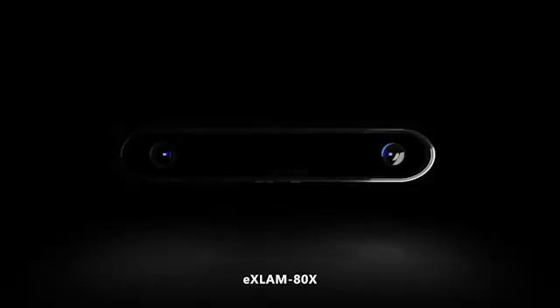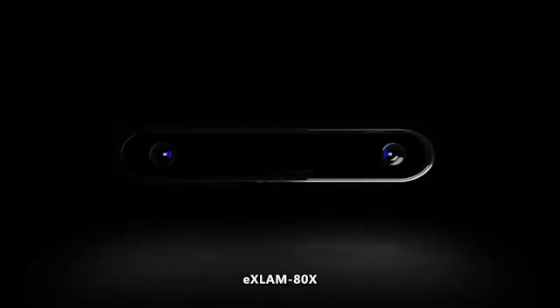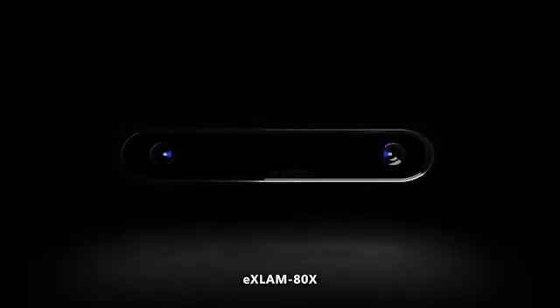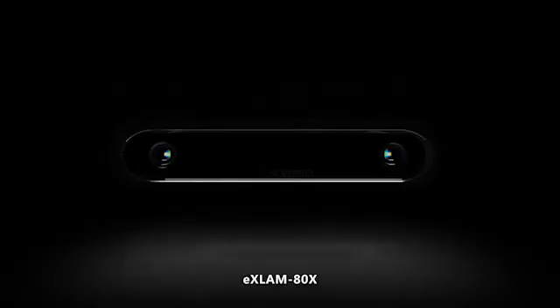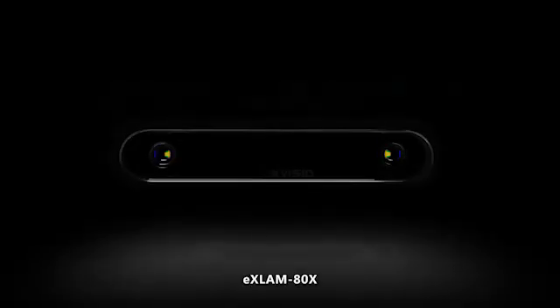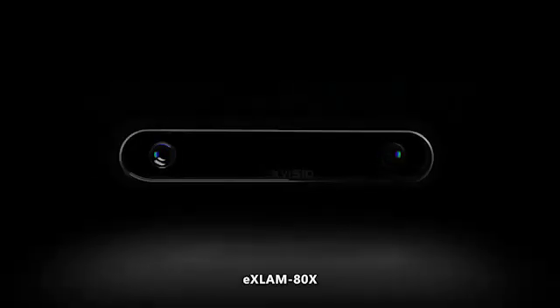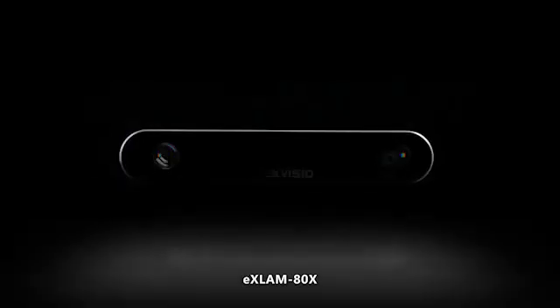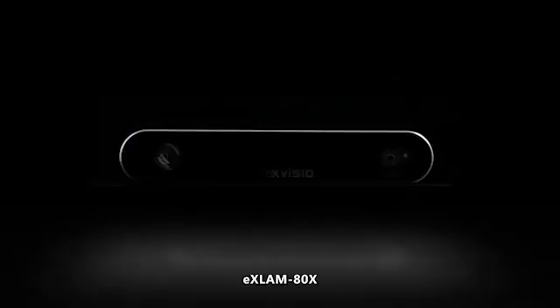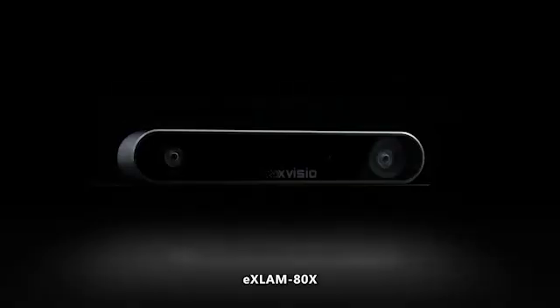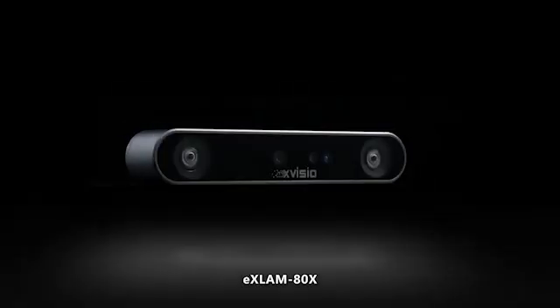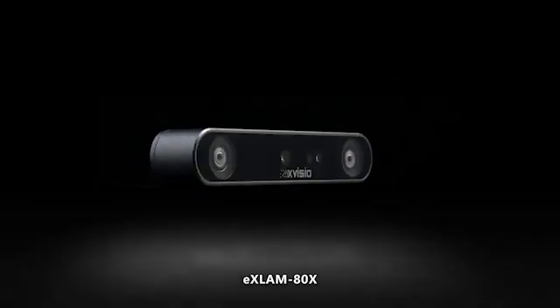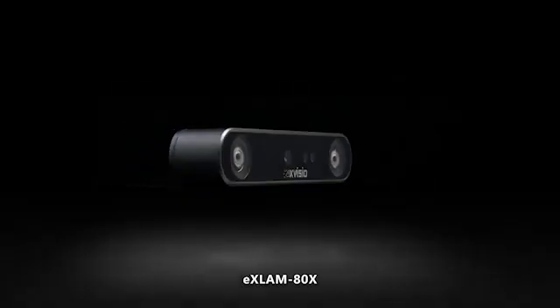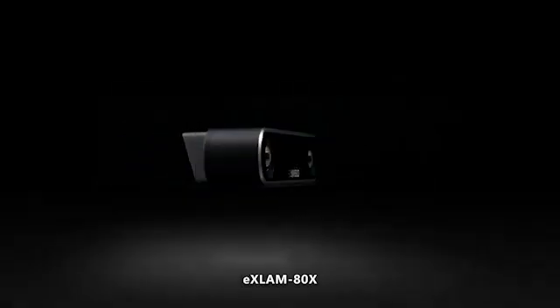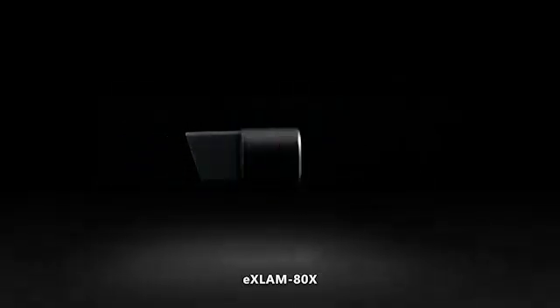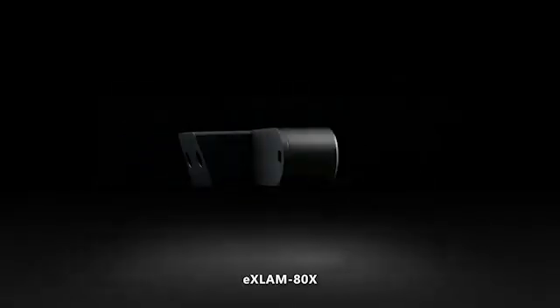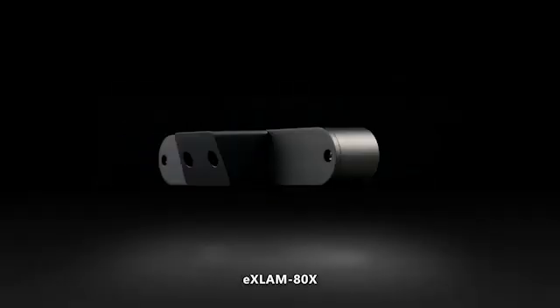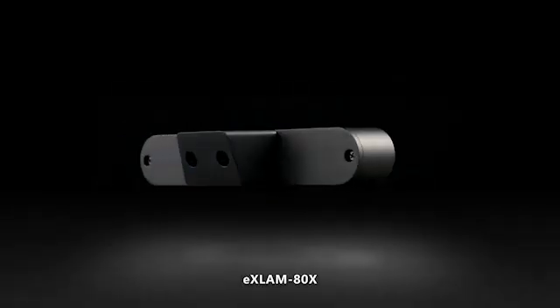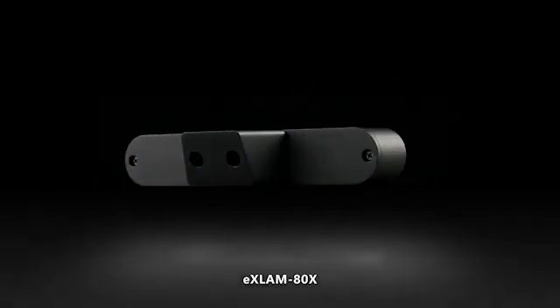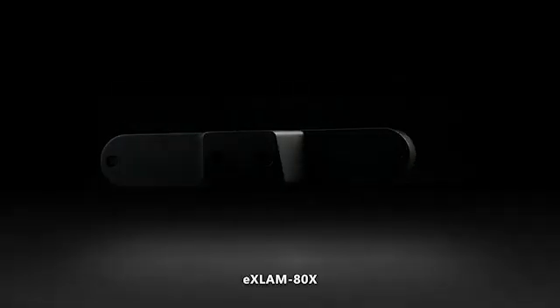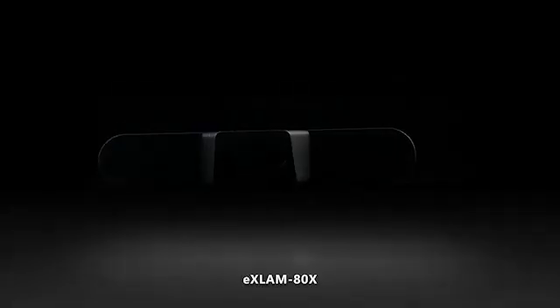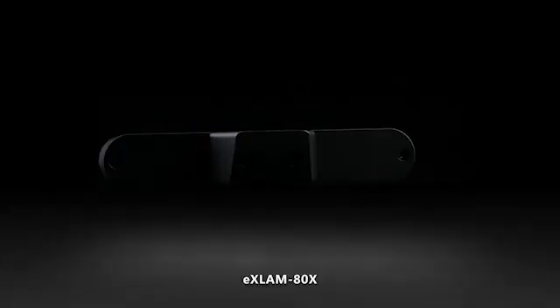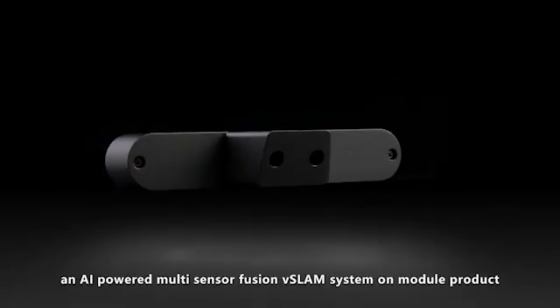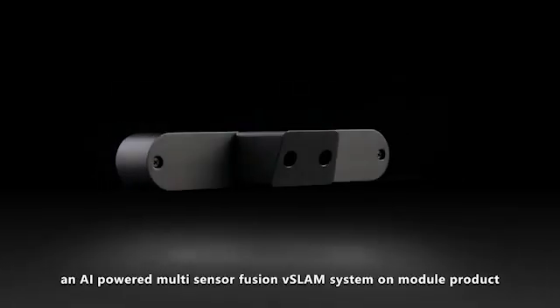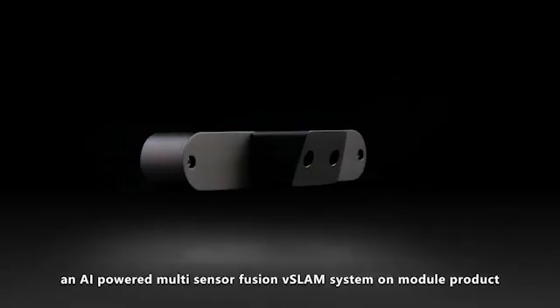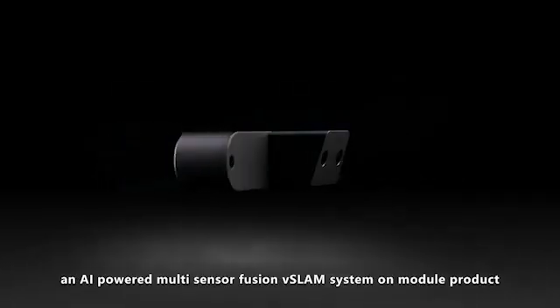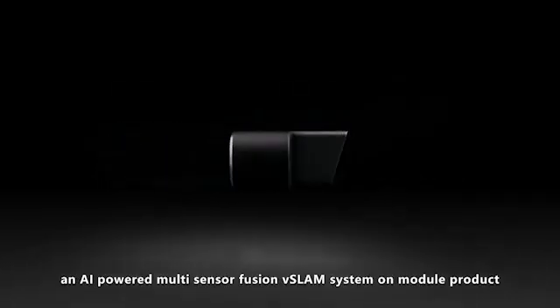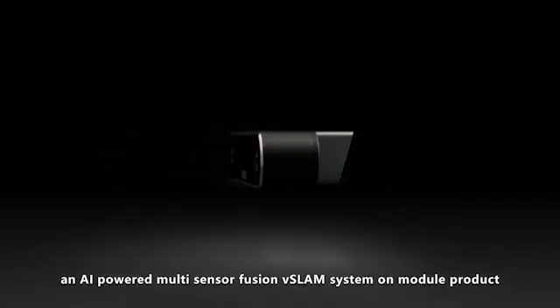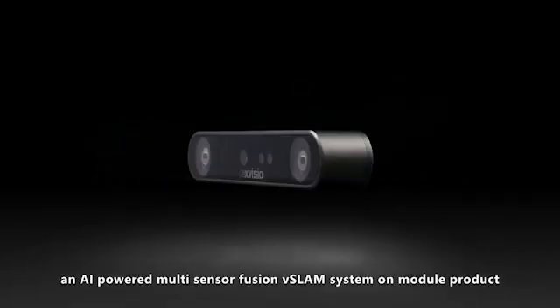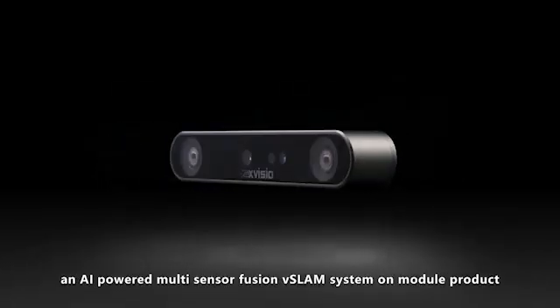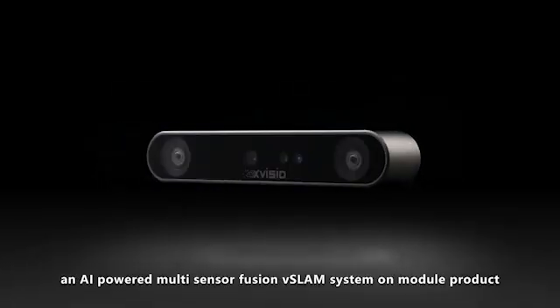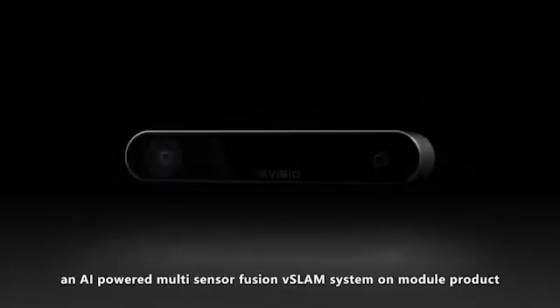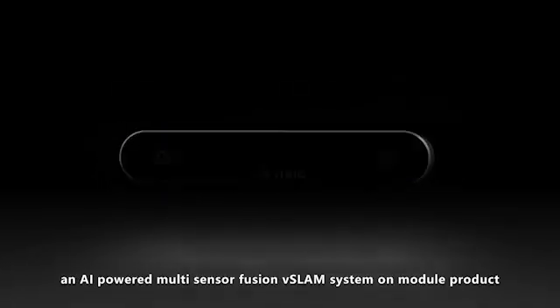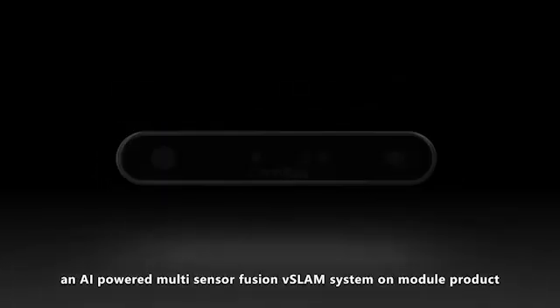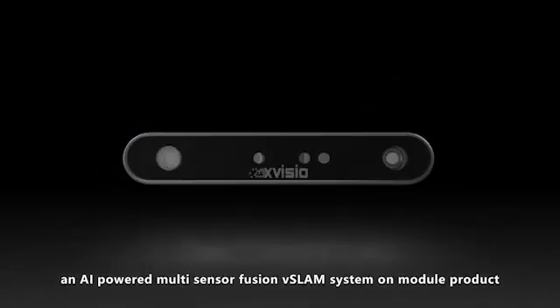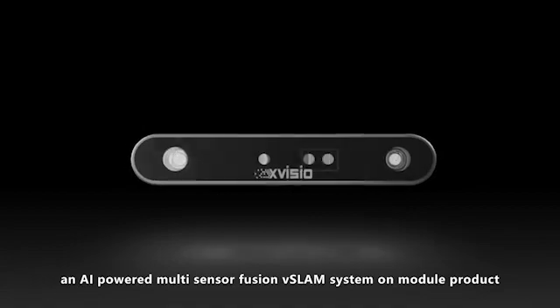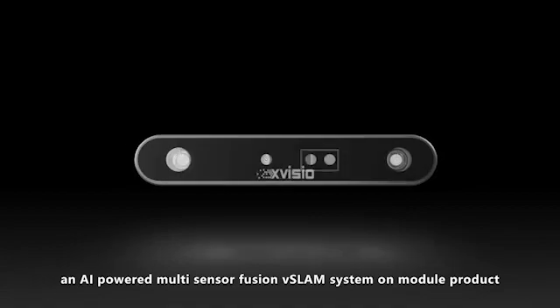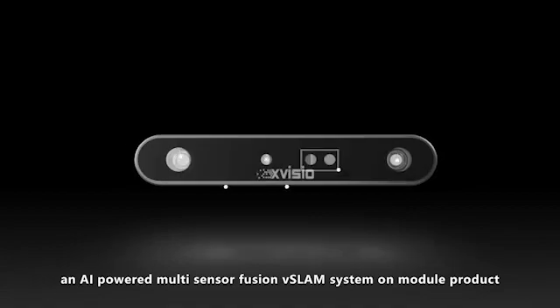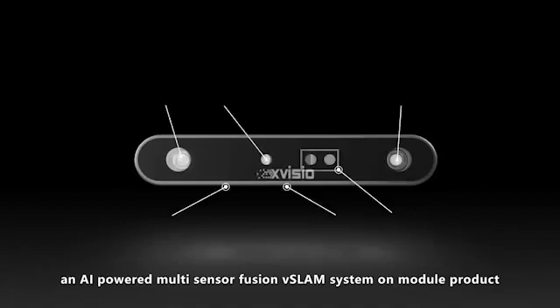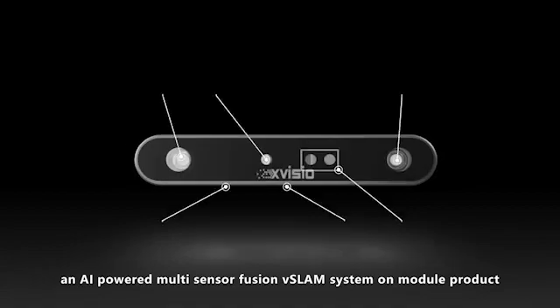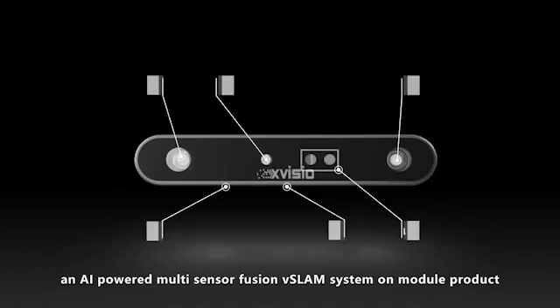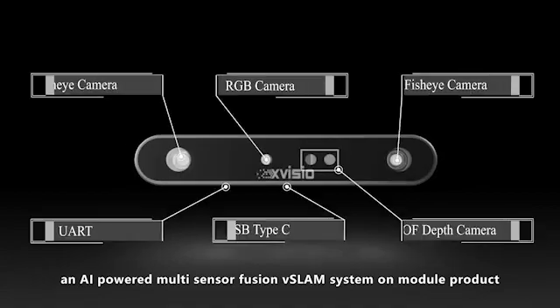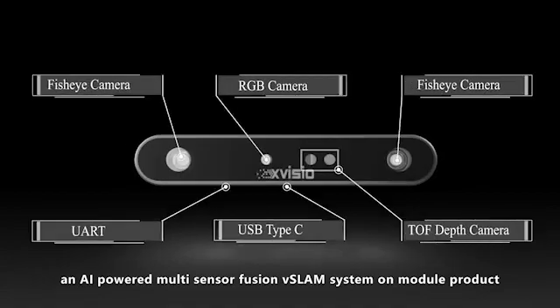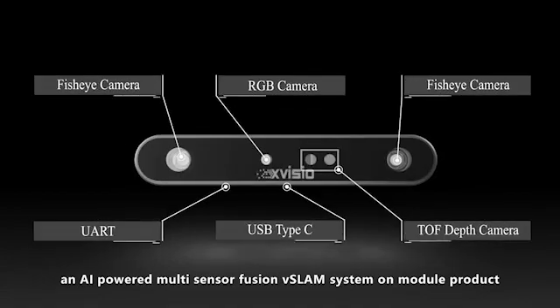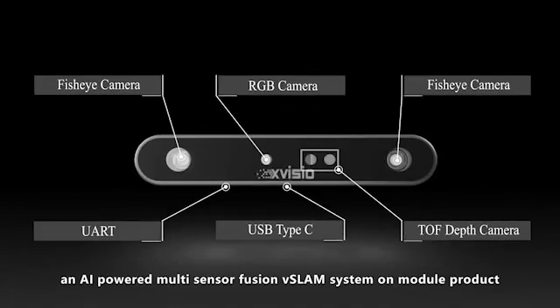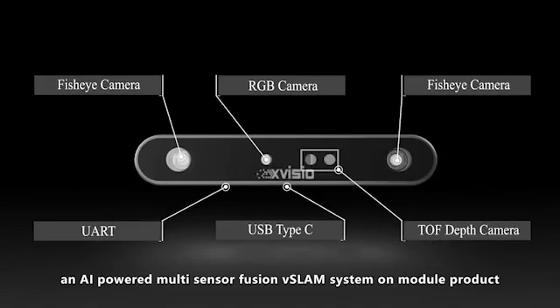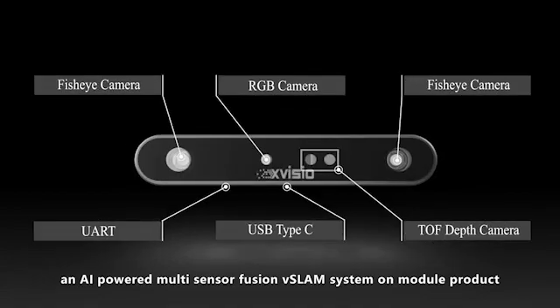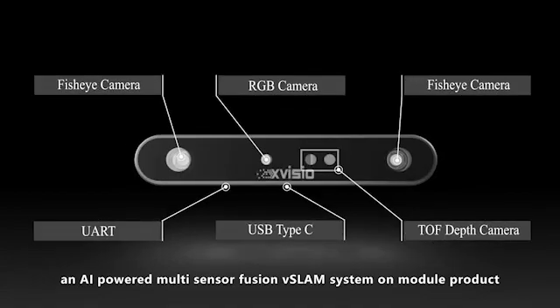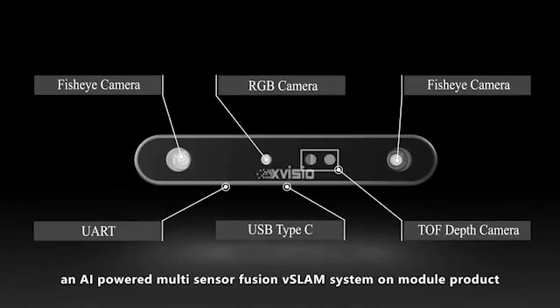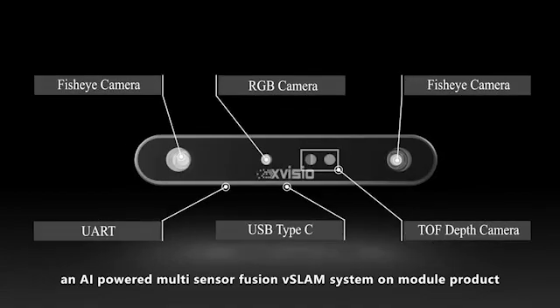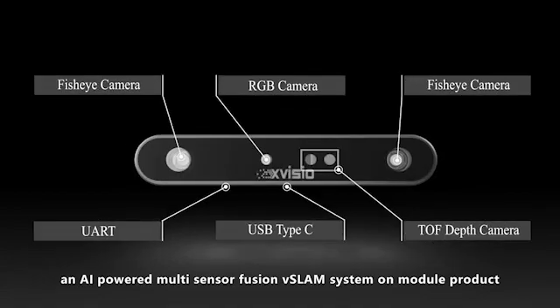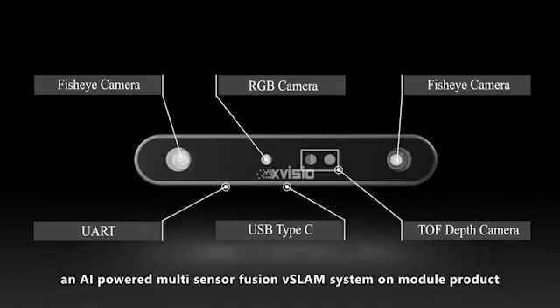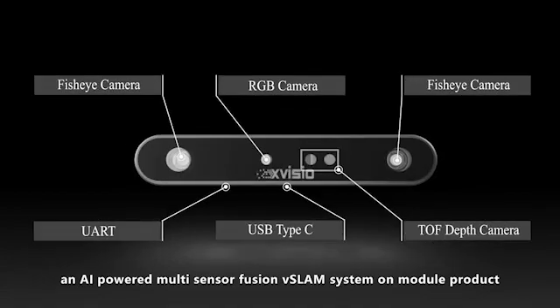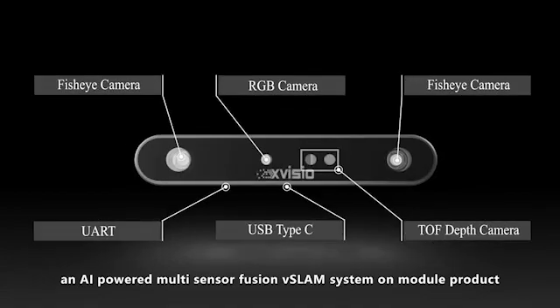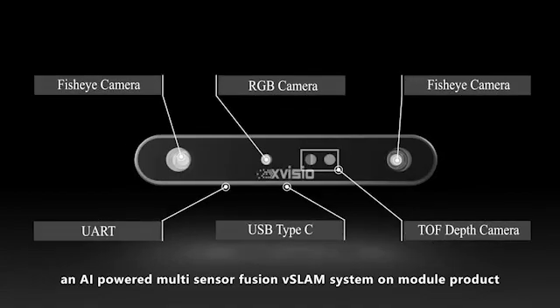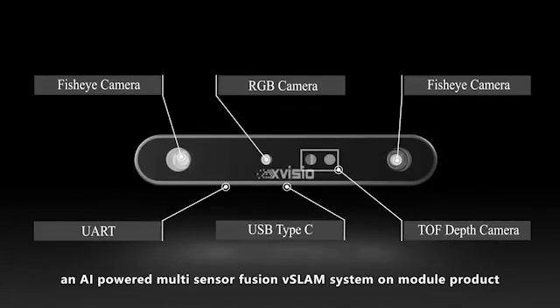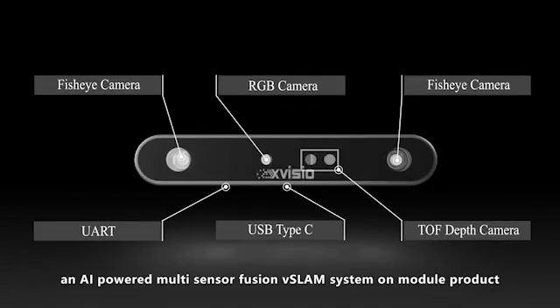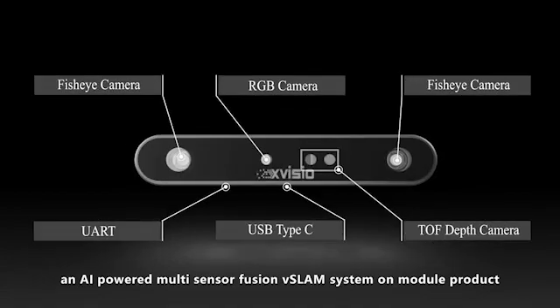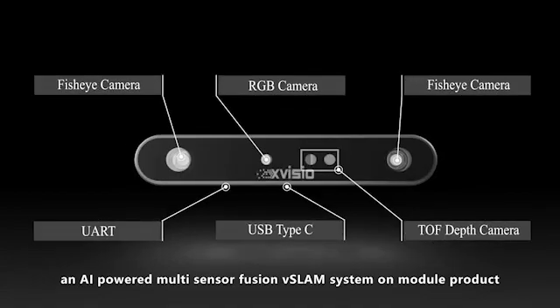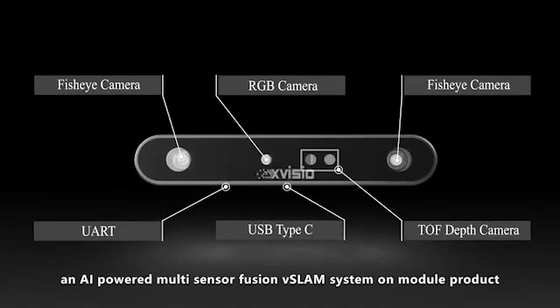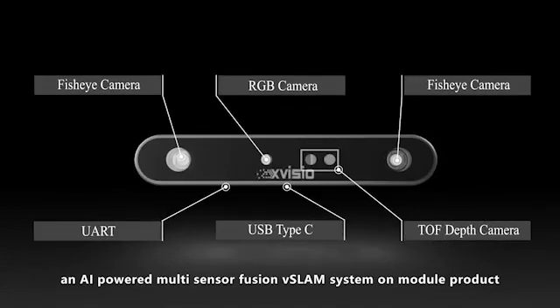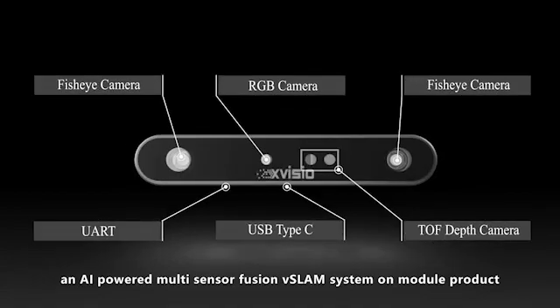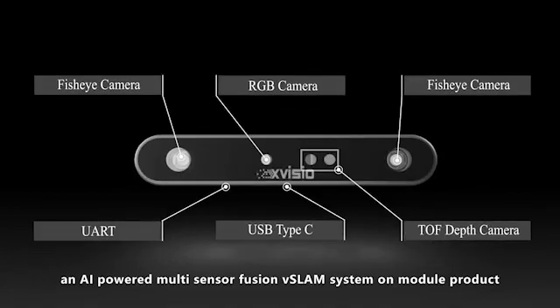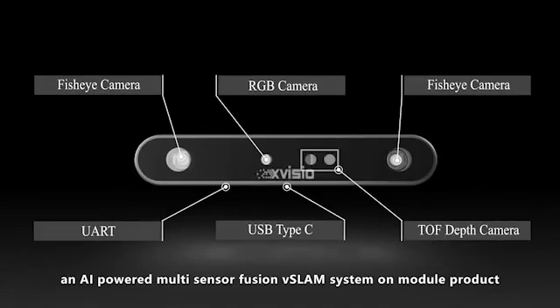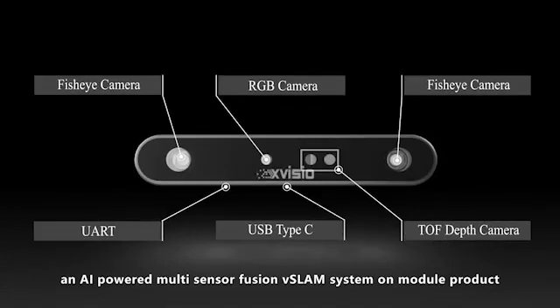eXLAM 80X, an AI-powered multi-sensor fusion vSlam system on module product.